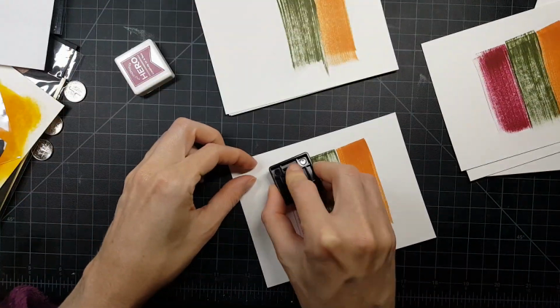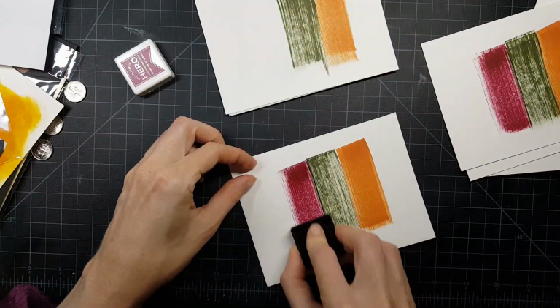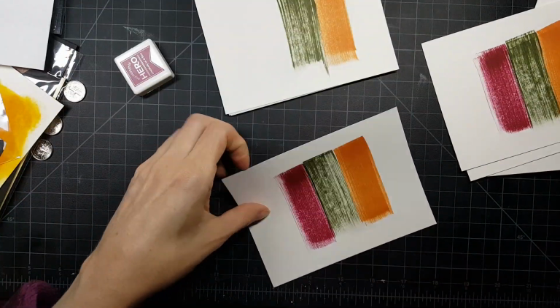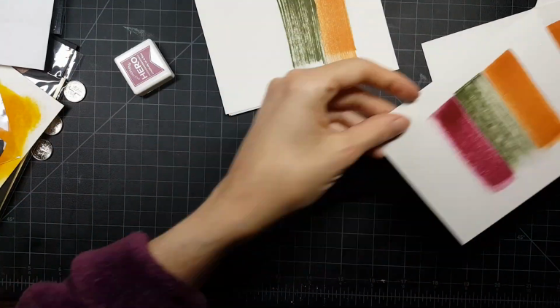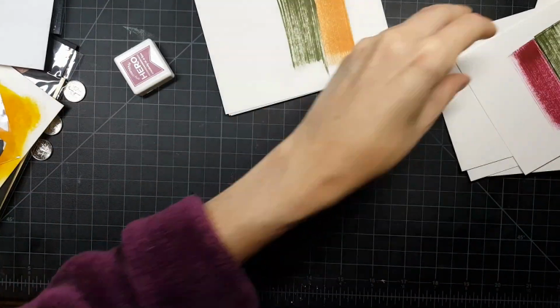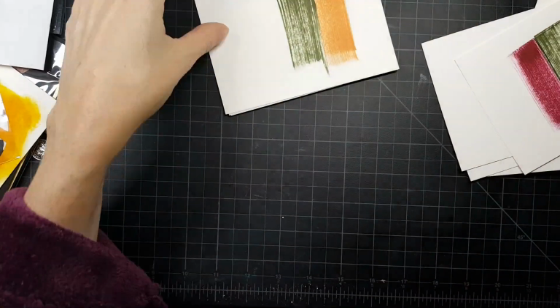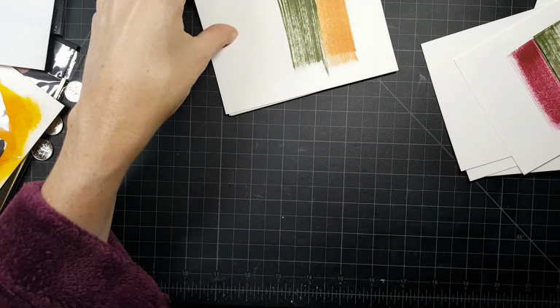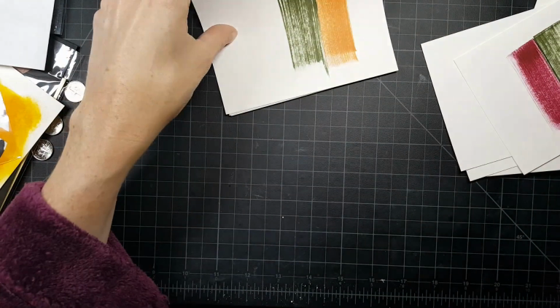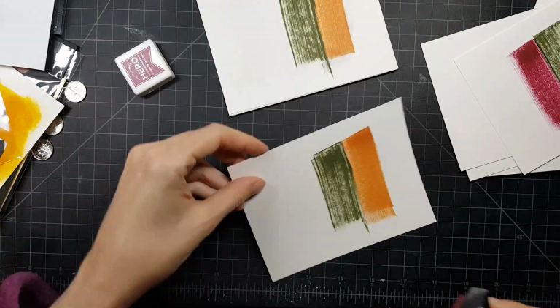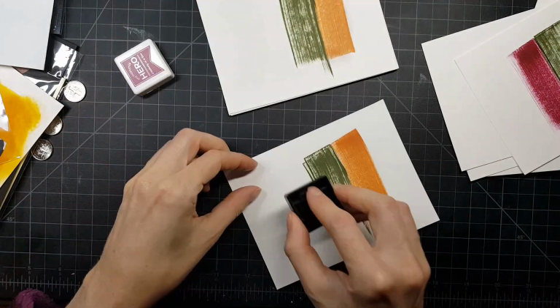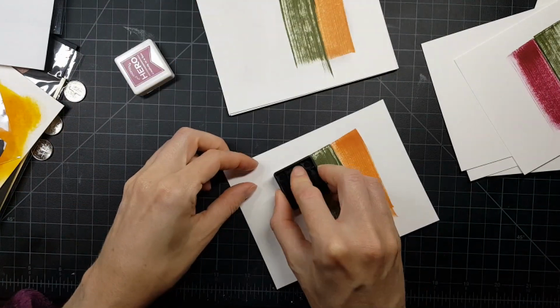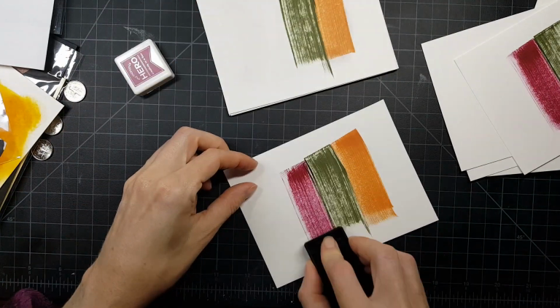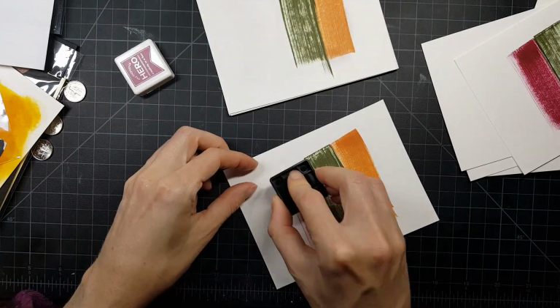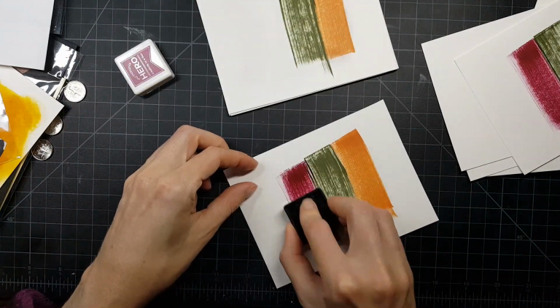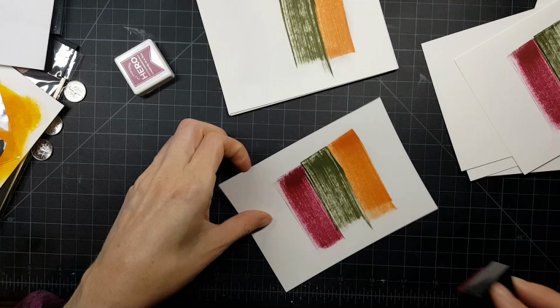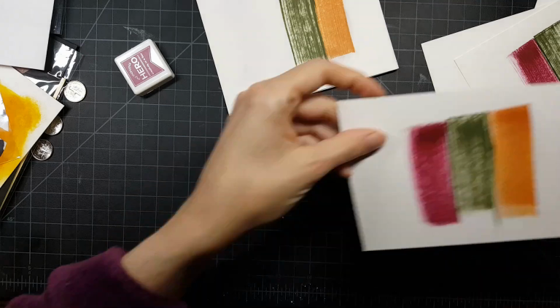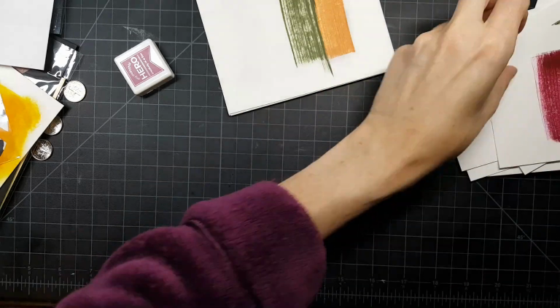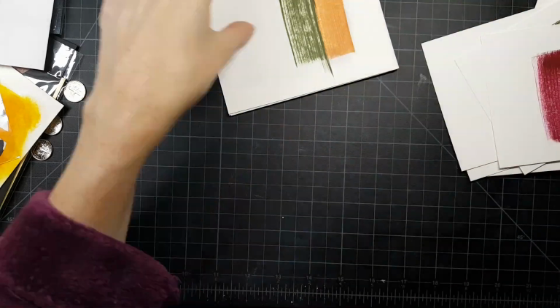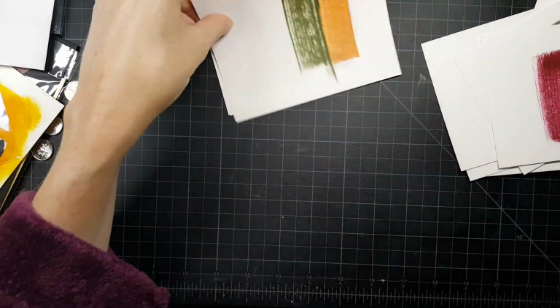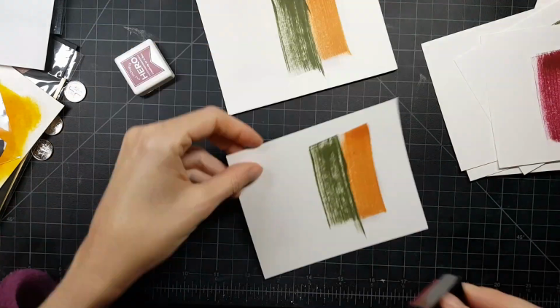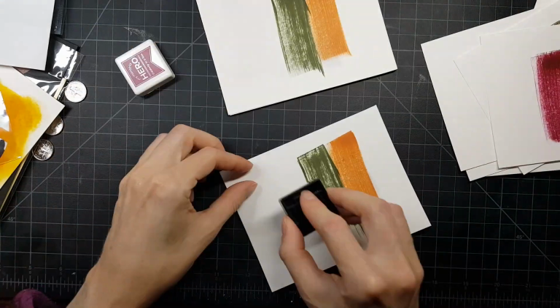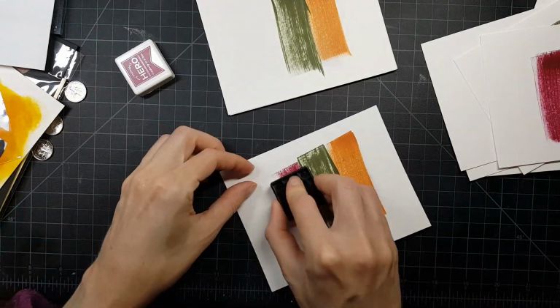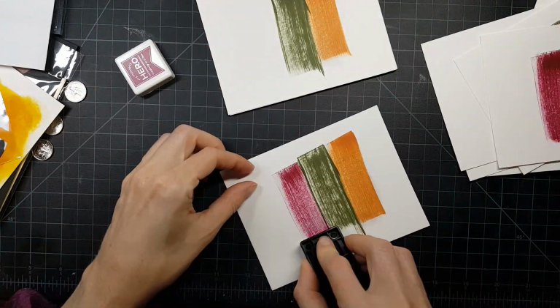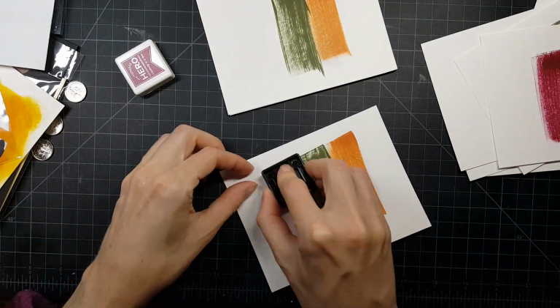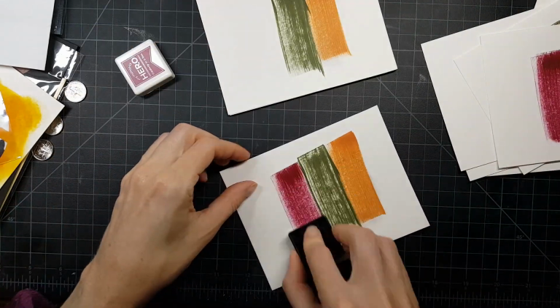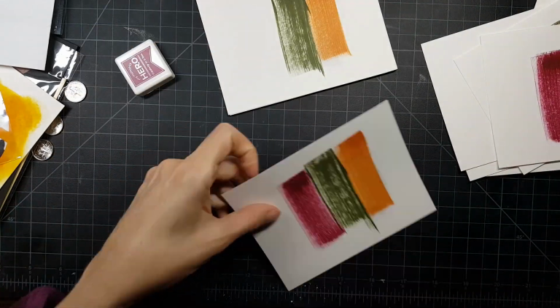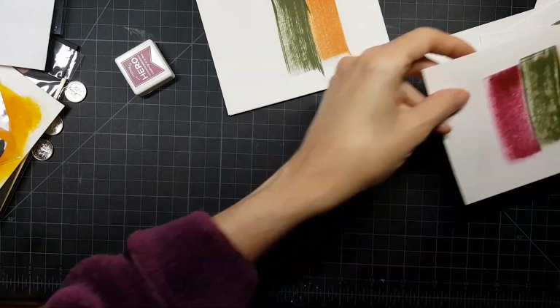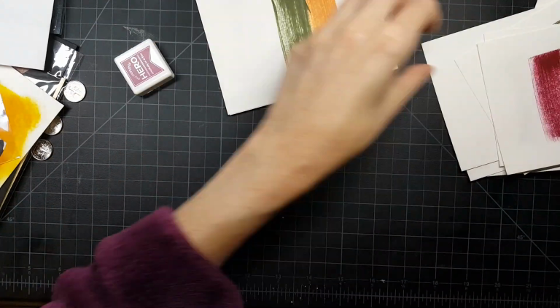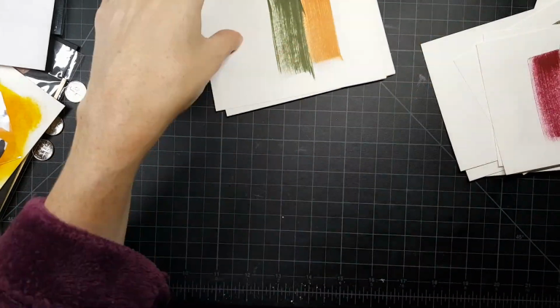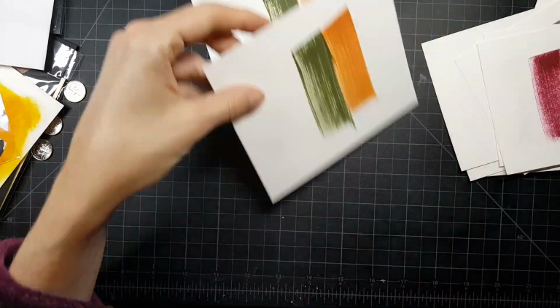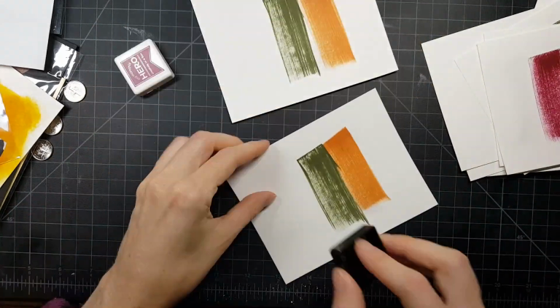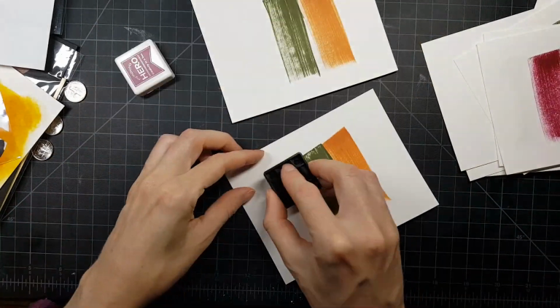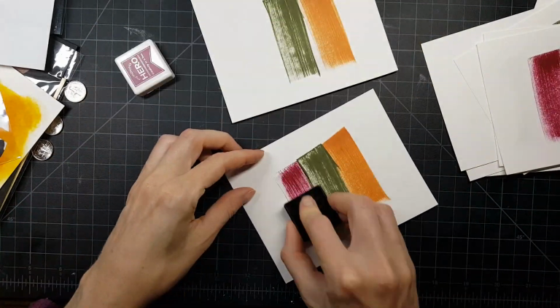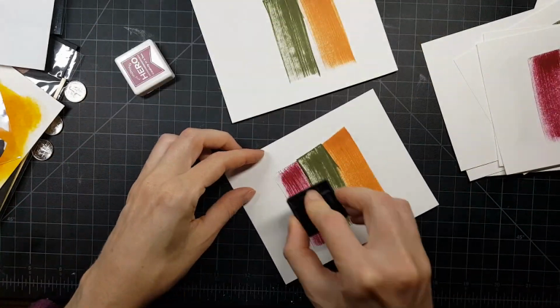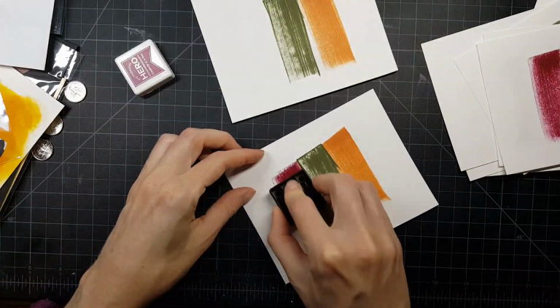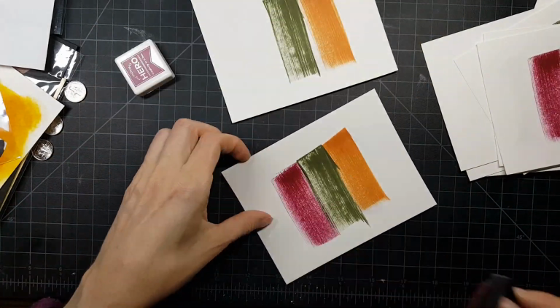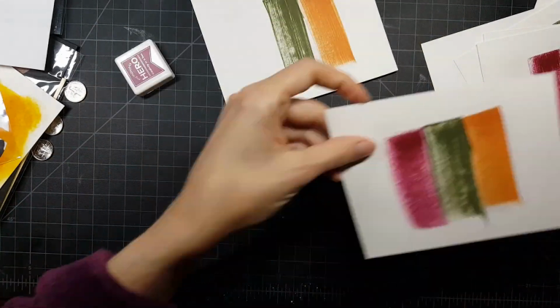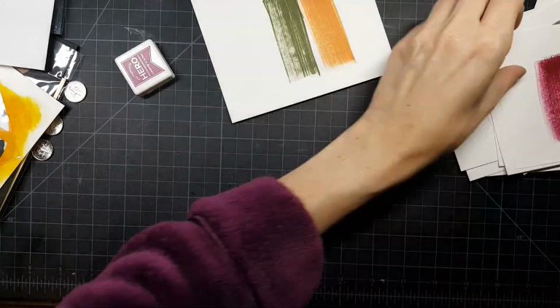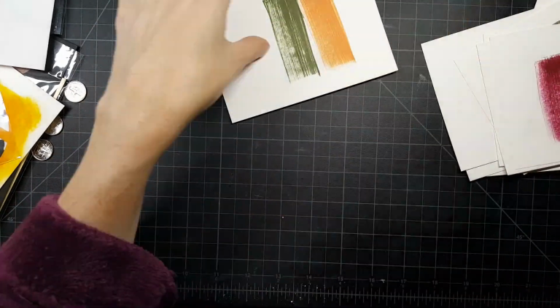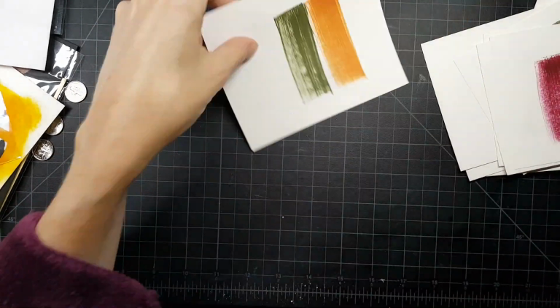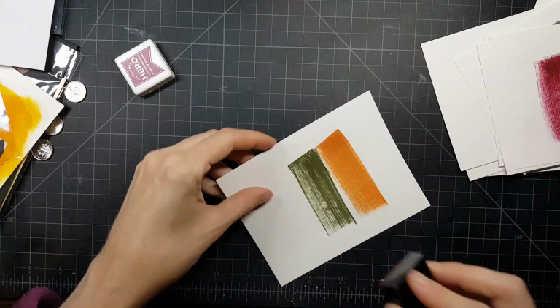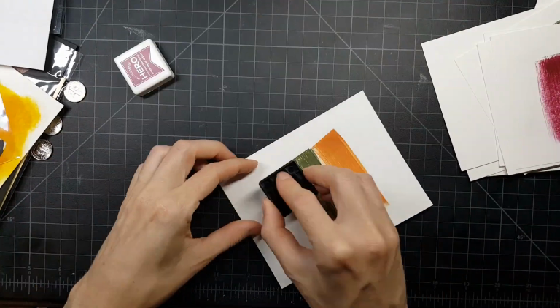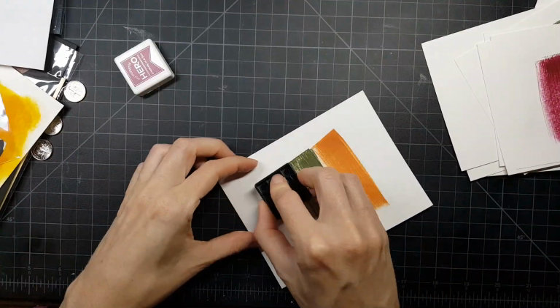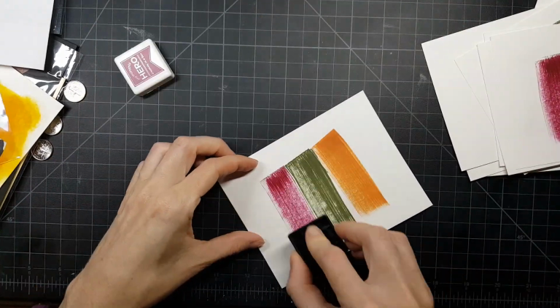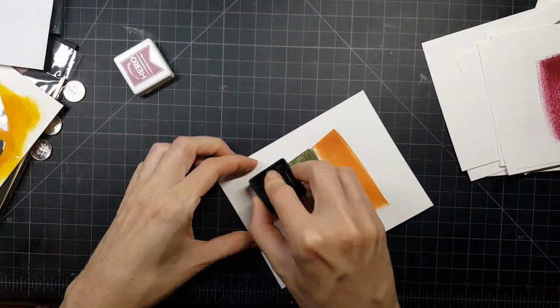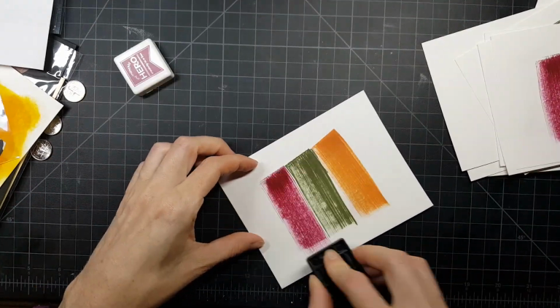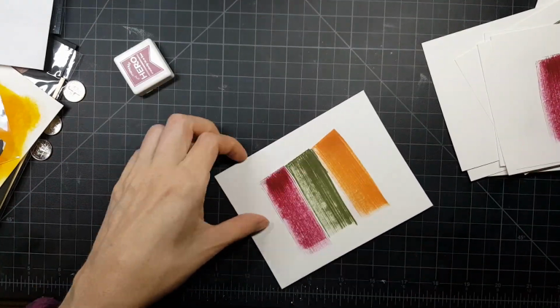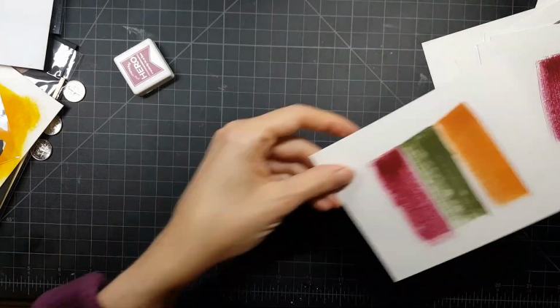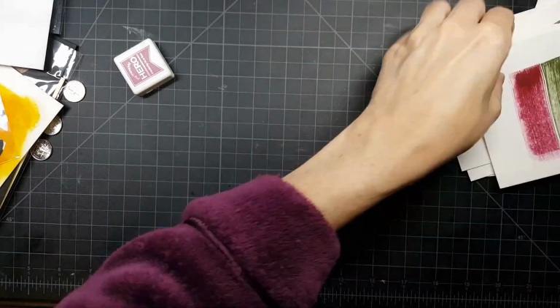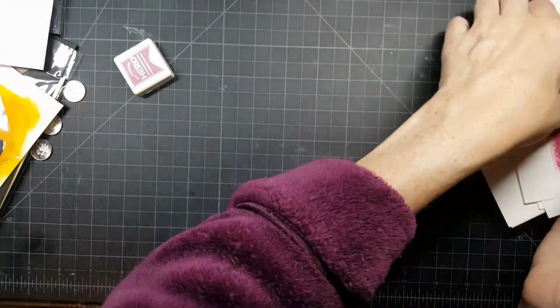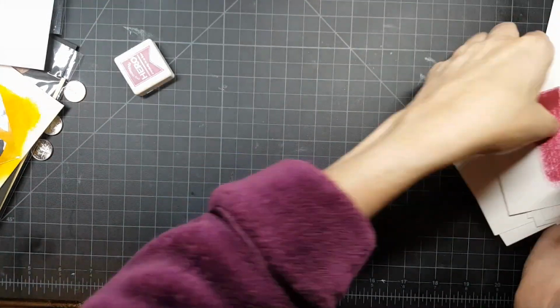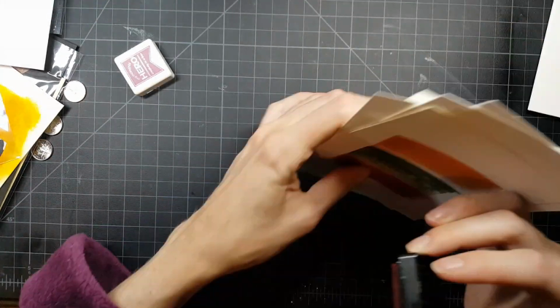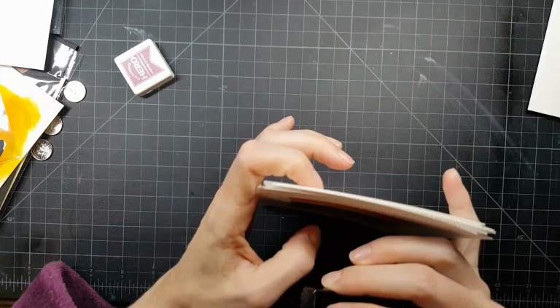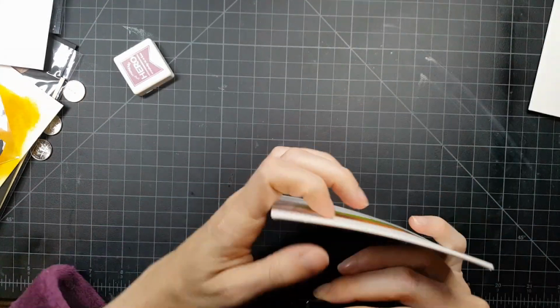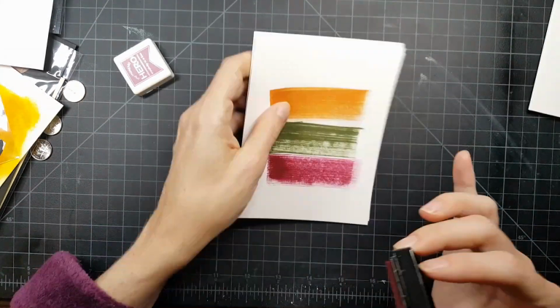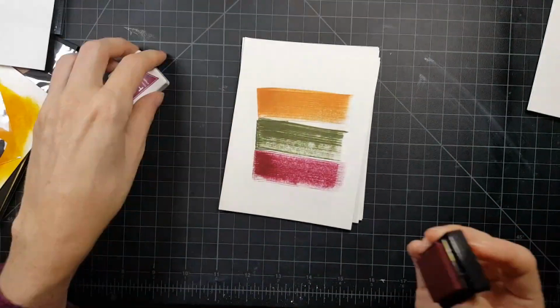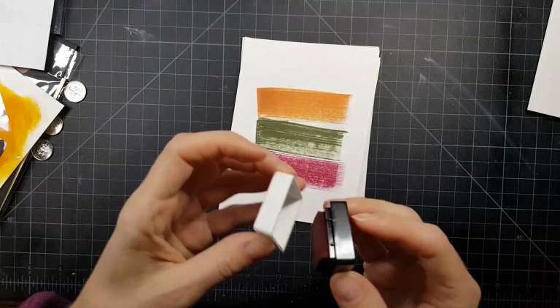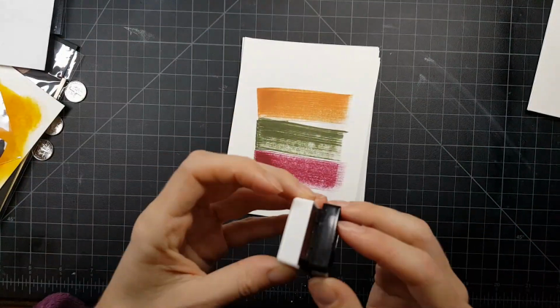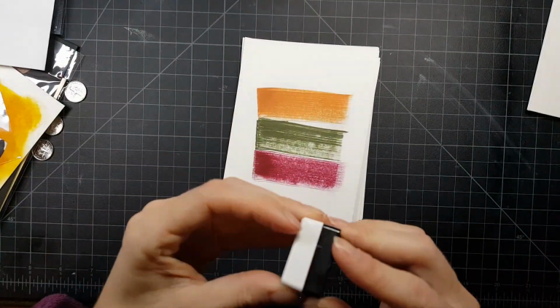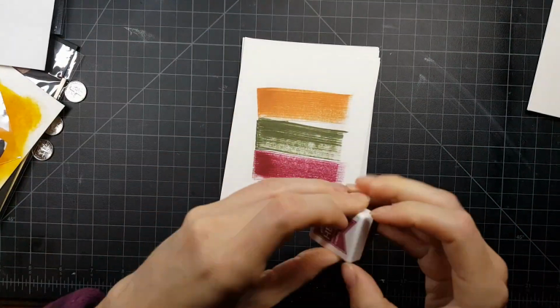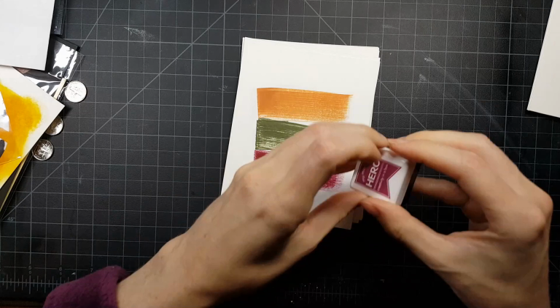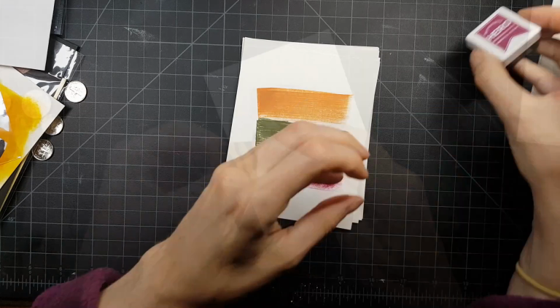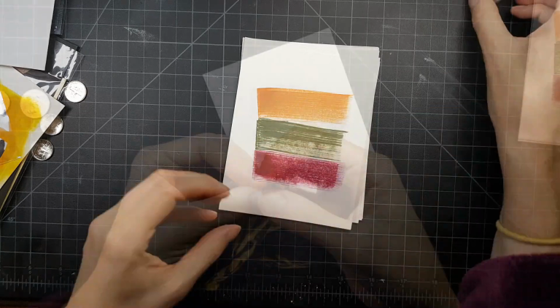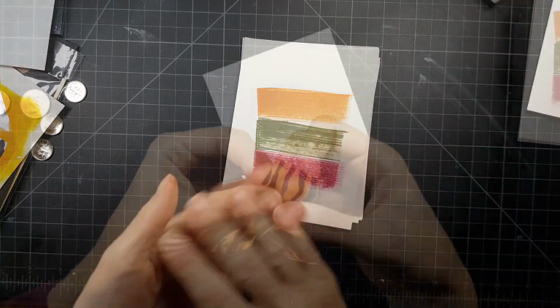So I am coloring up all of these cards. In the video right here I'm showing you just a few, but in total we made 15 cards.